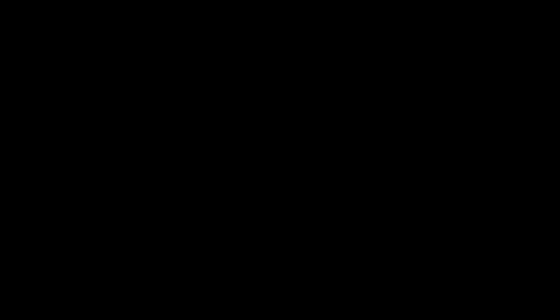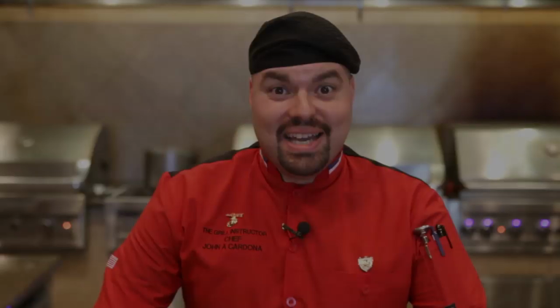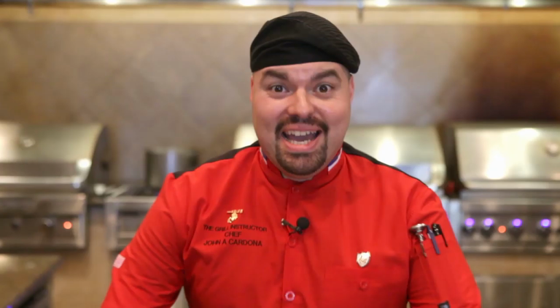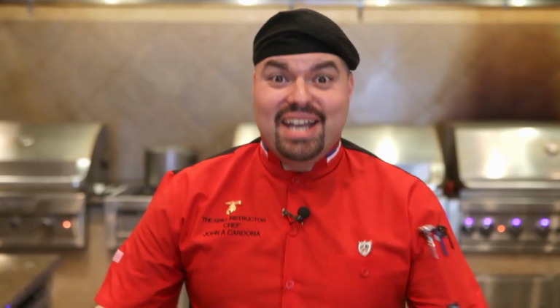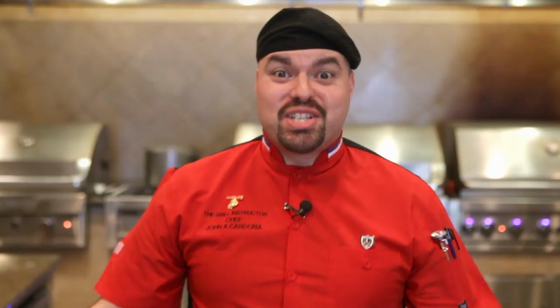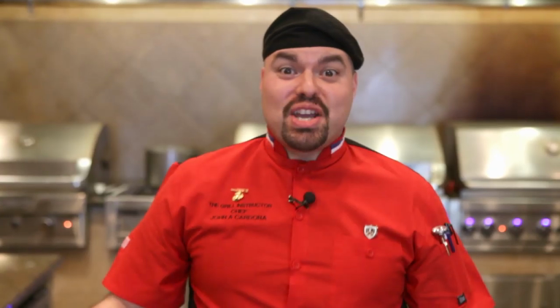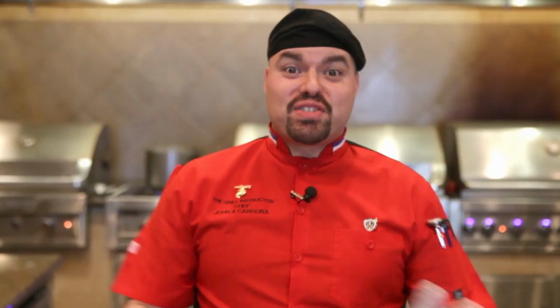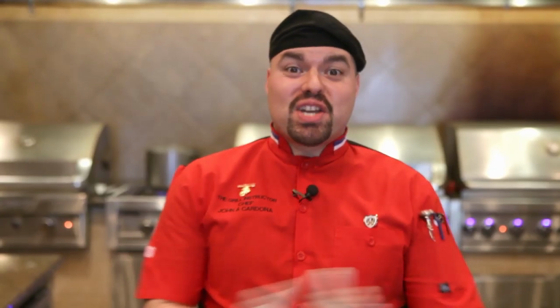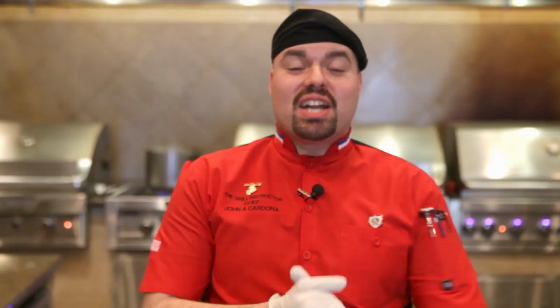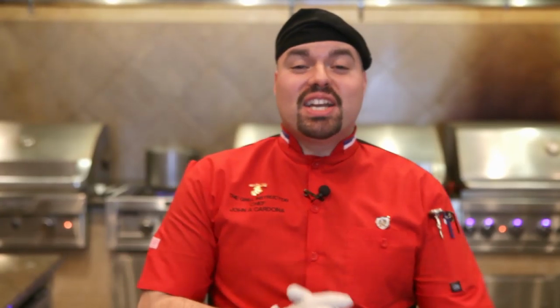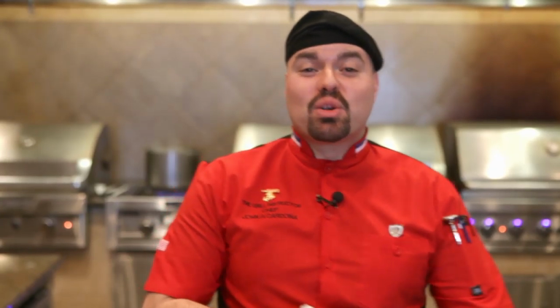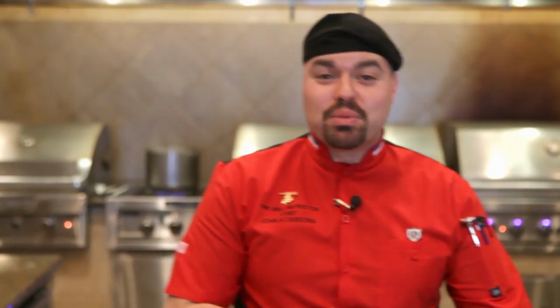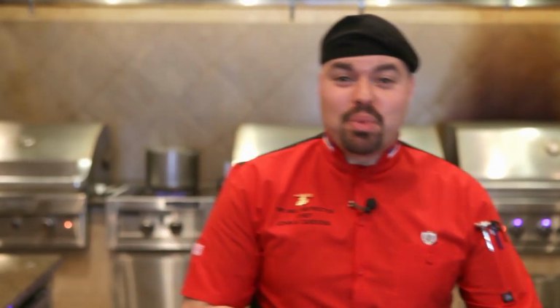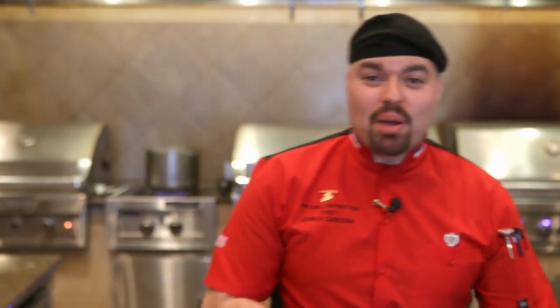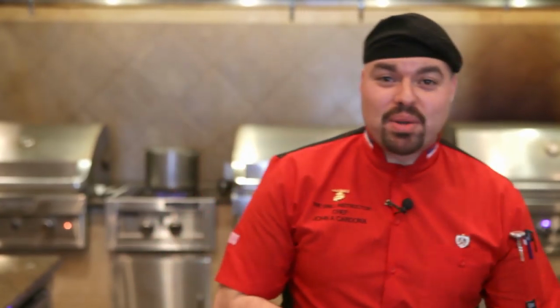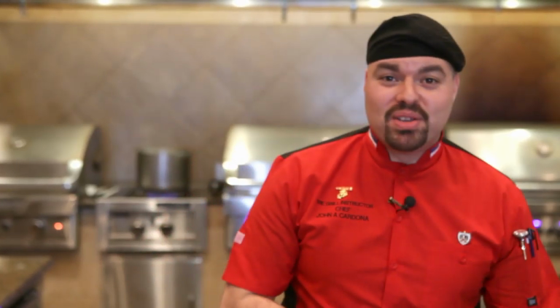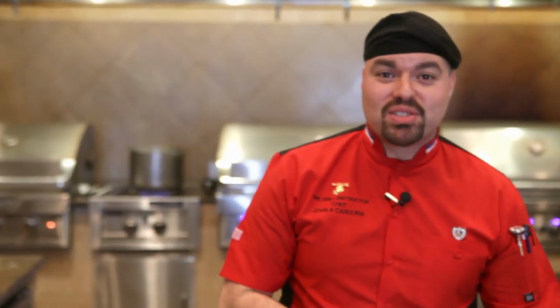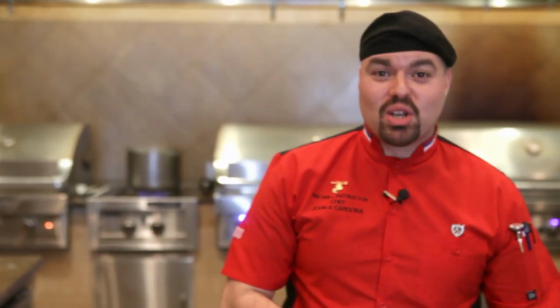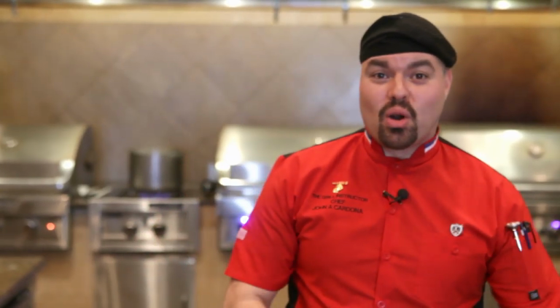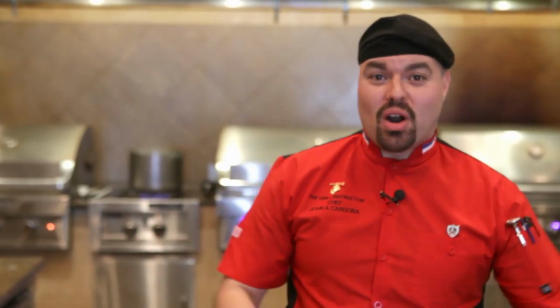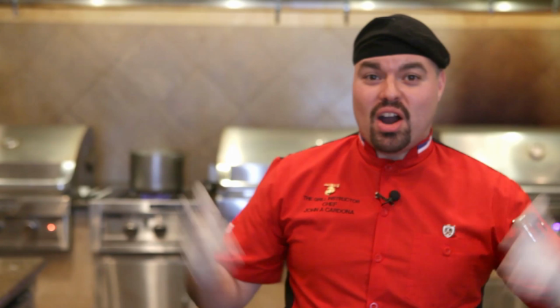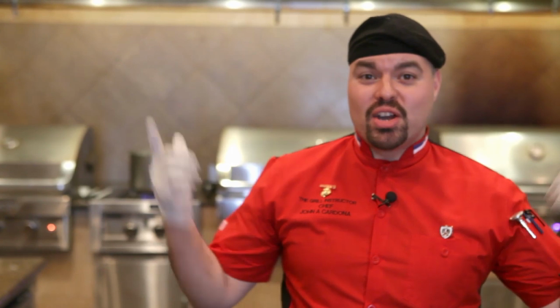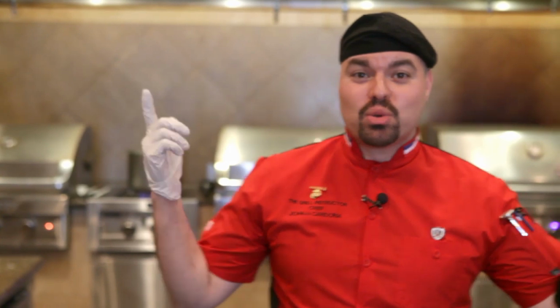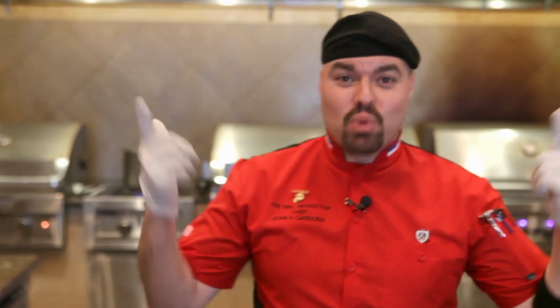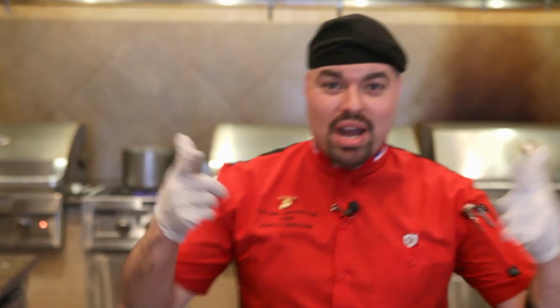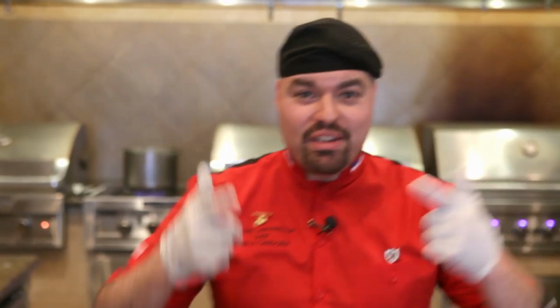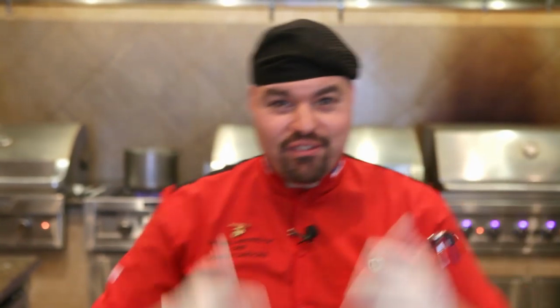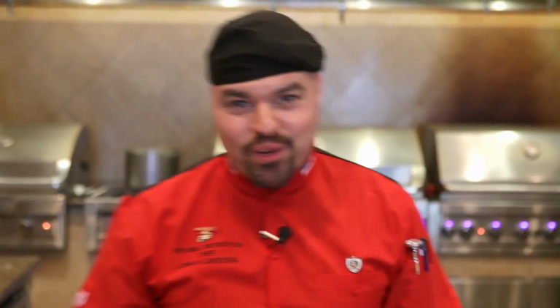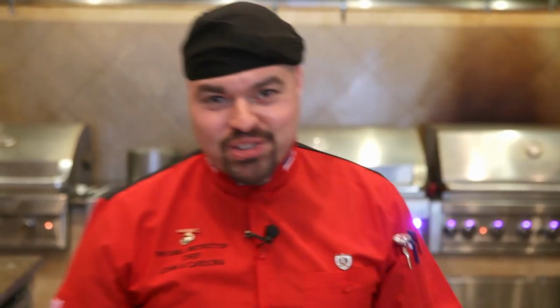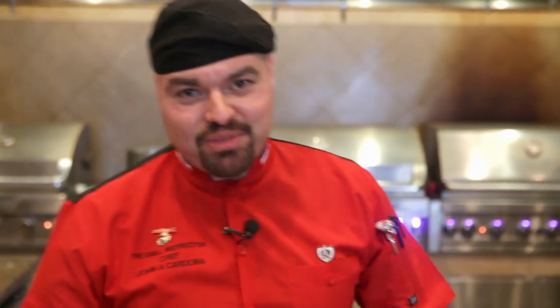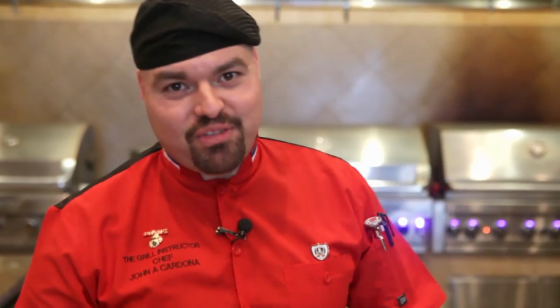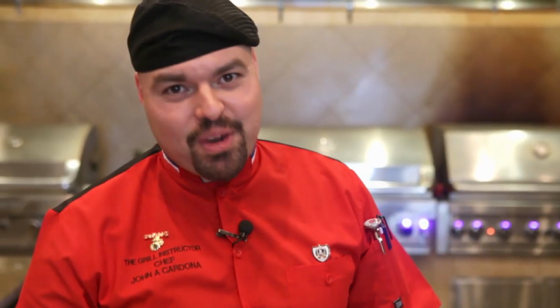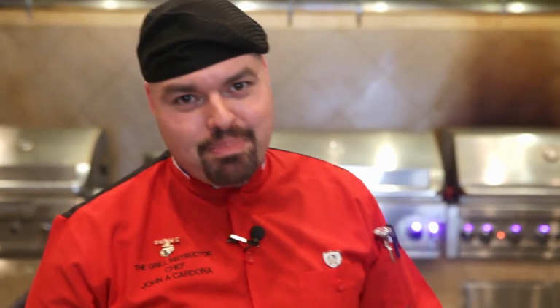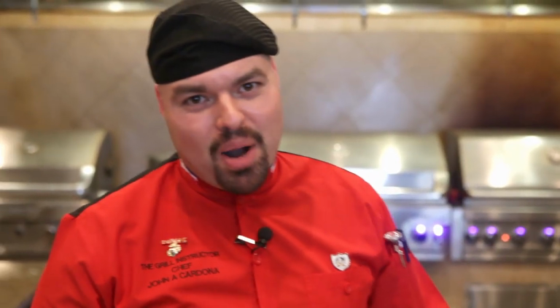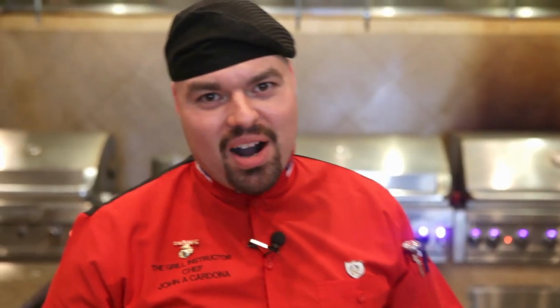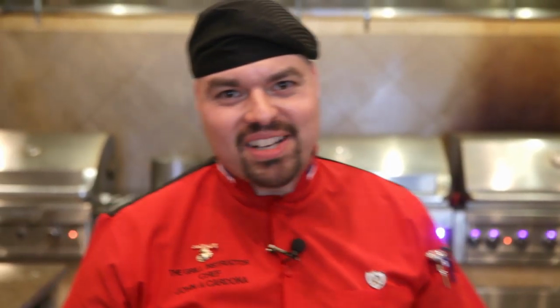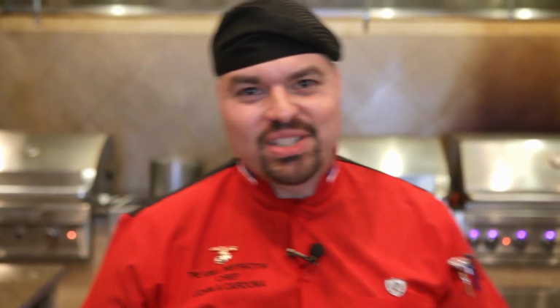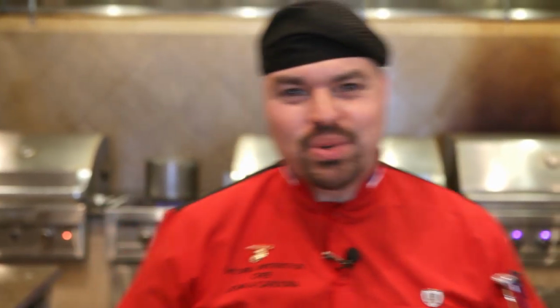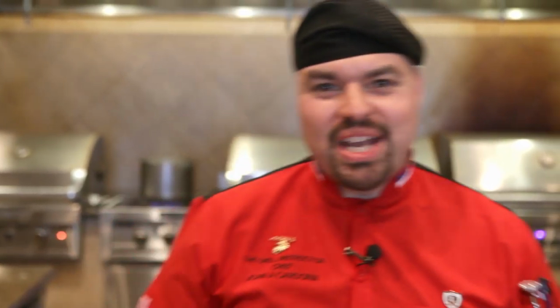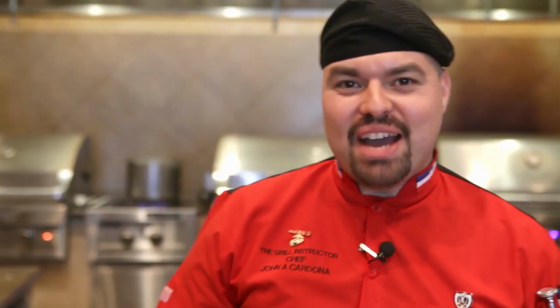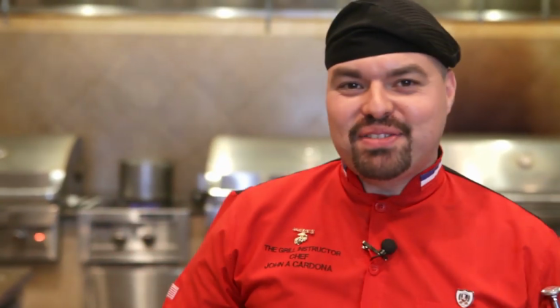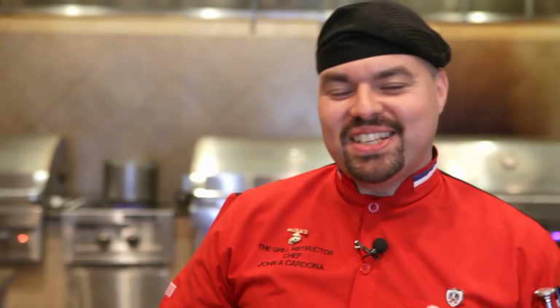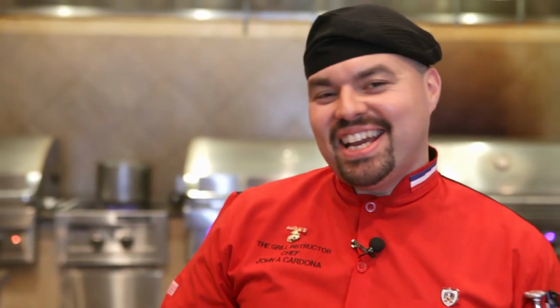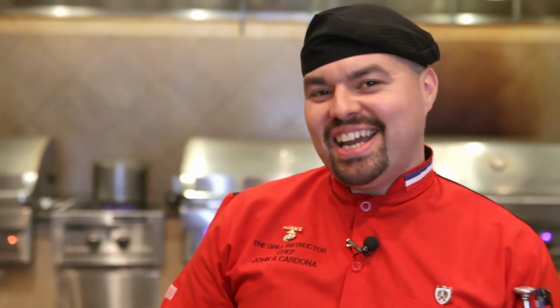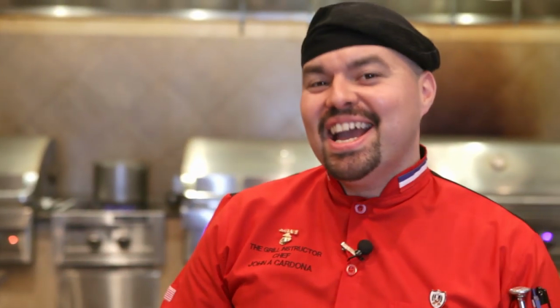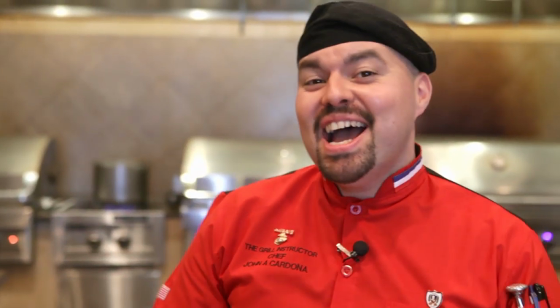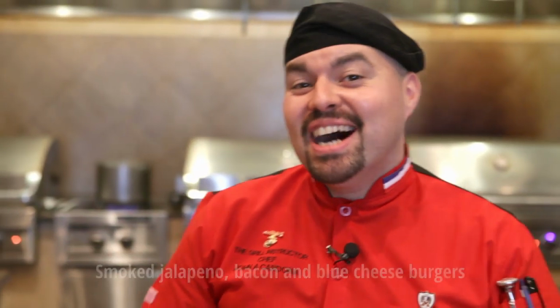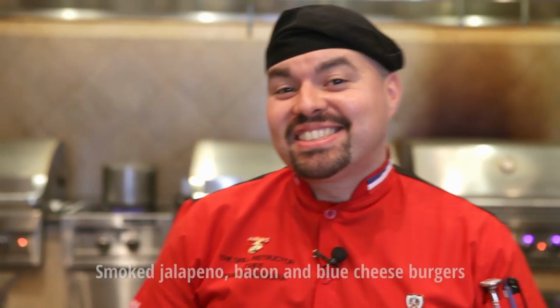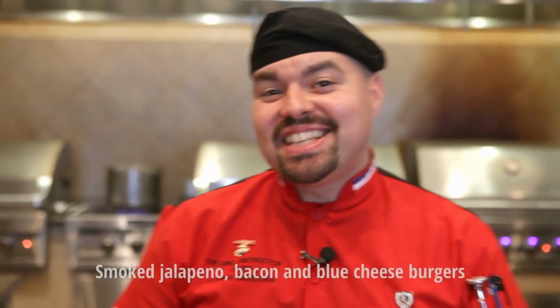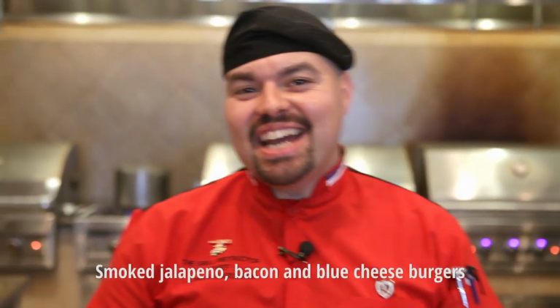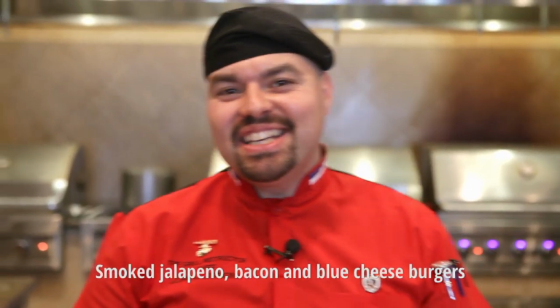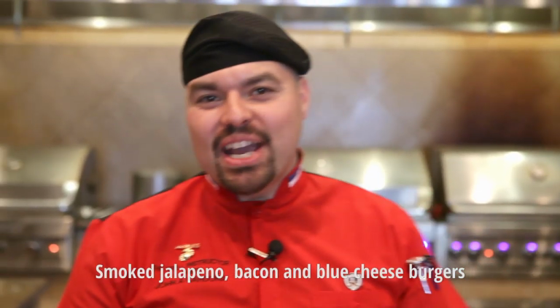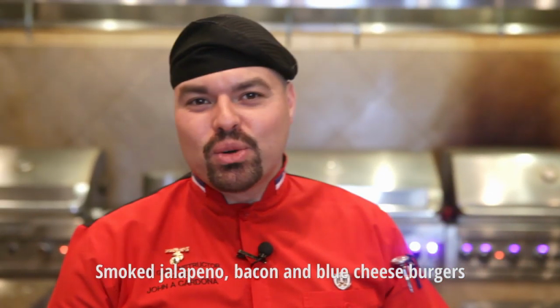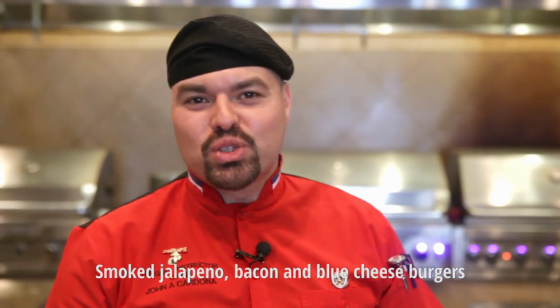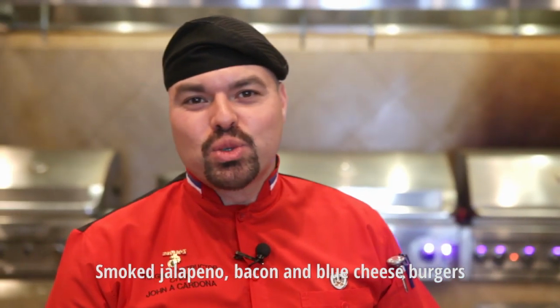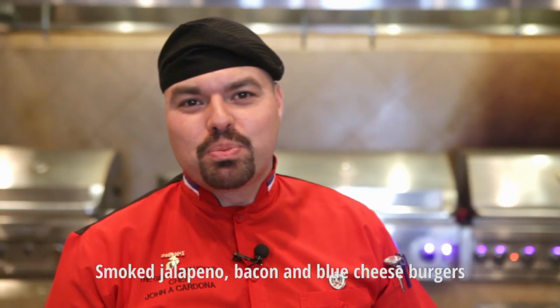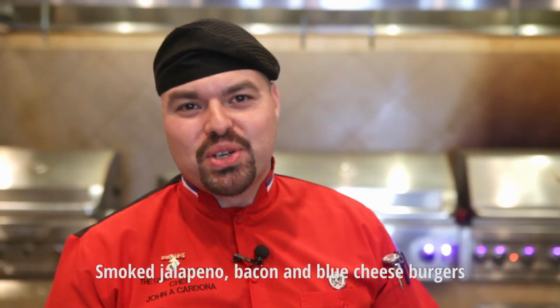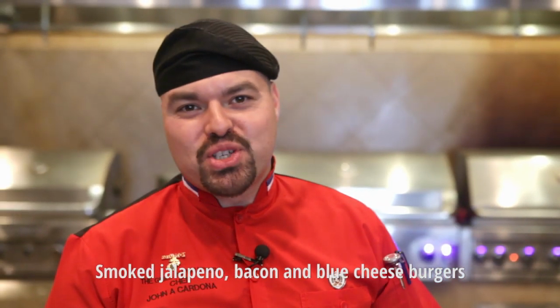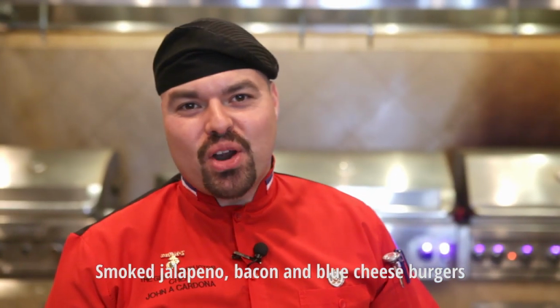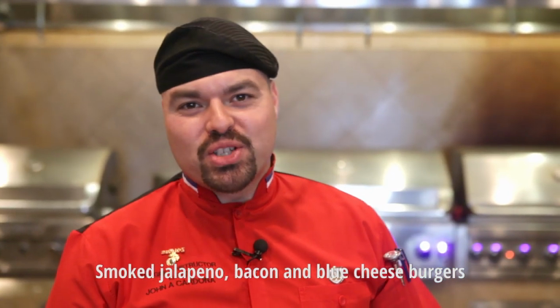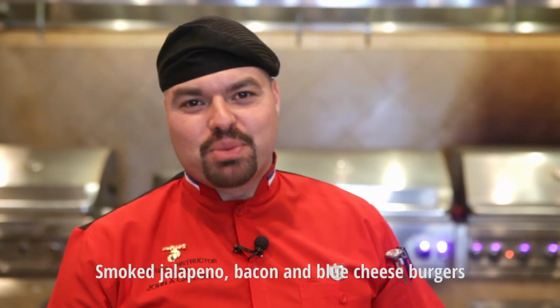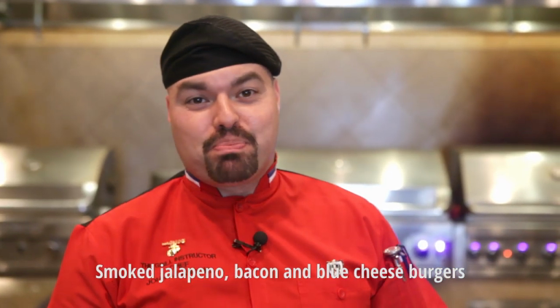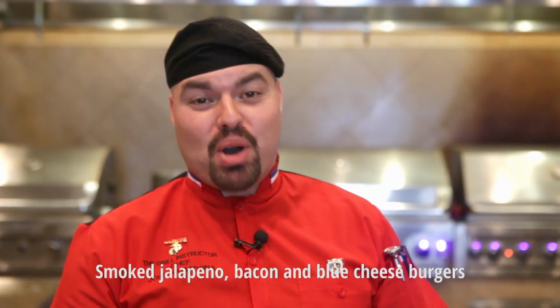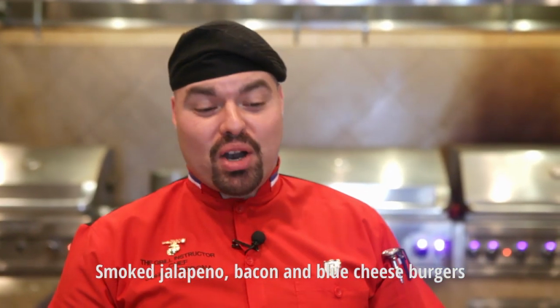Hey, Chef John here with Barbecue's Galore. Are you ready for some football? Because we have today a San Diego Supercharger Burger.